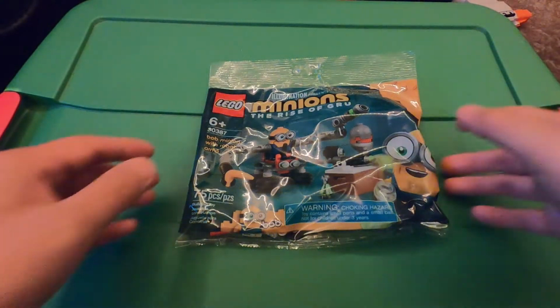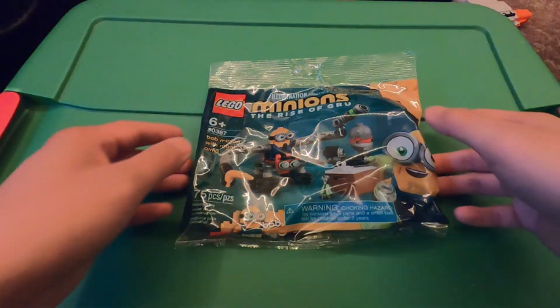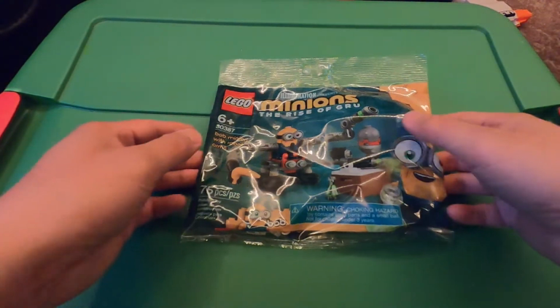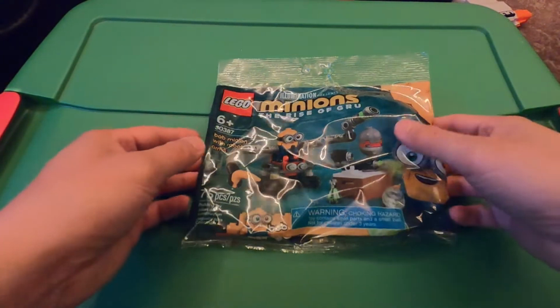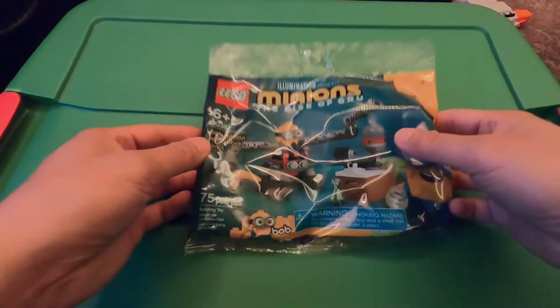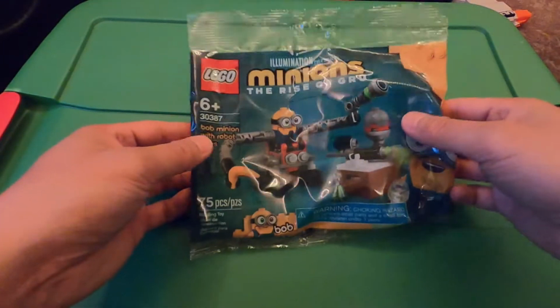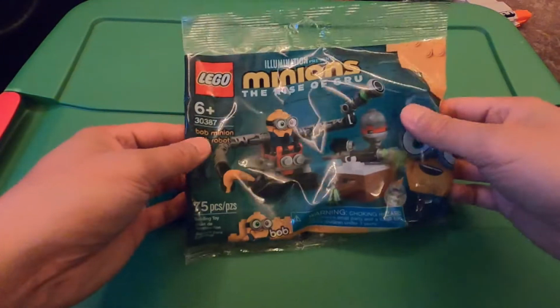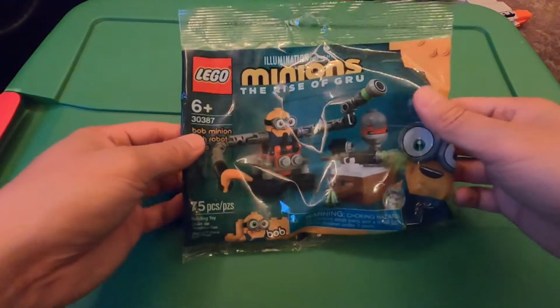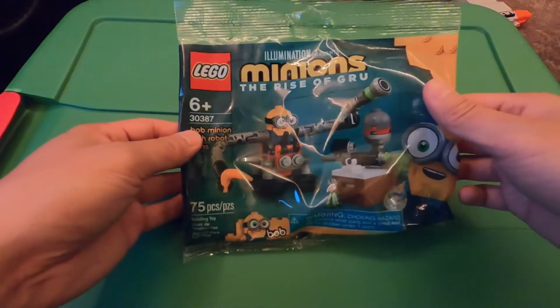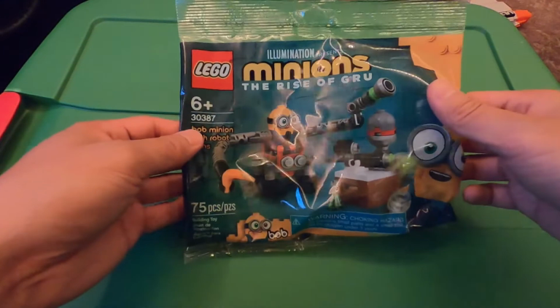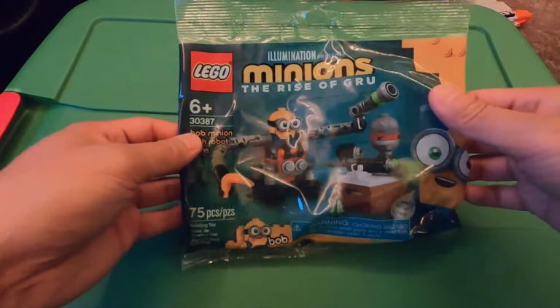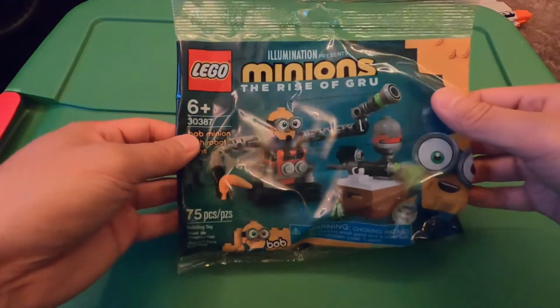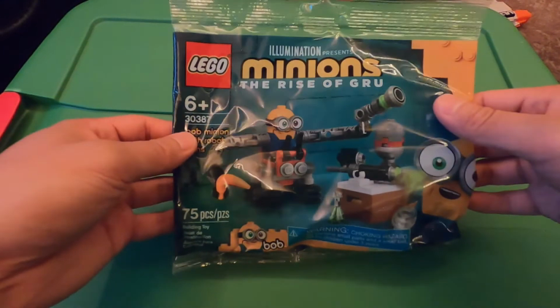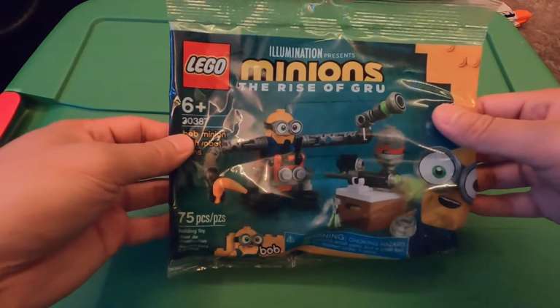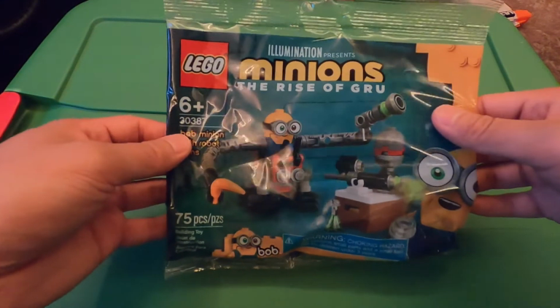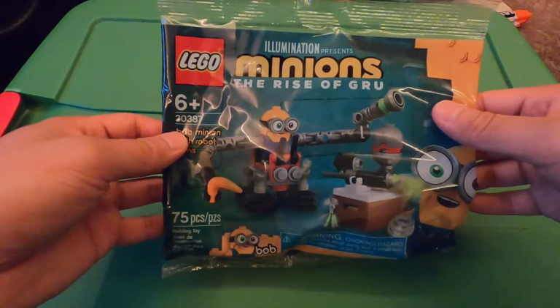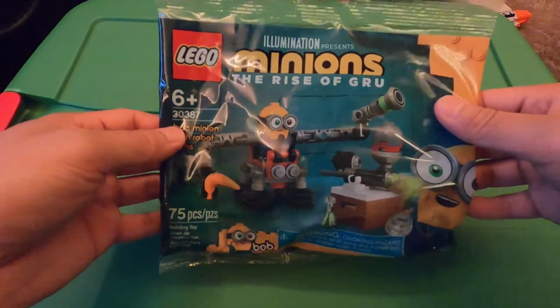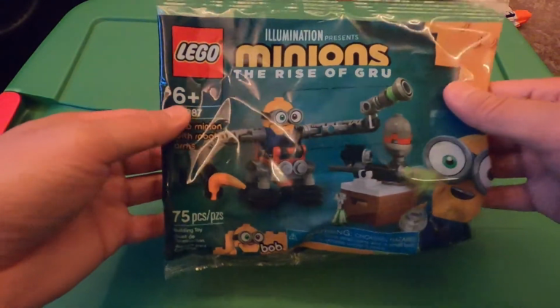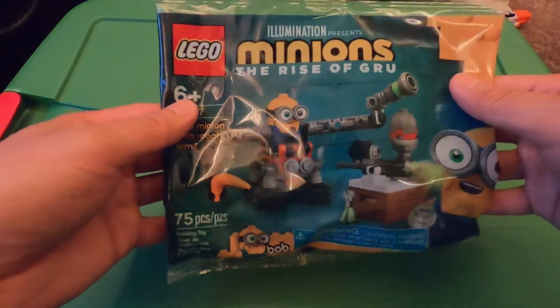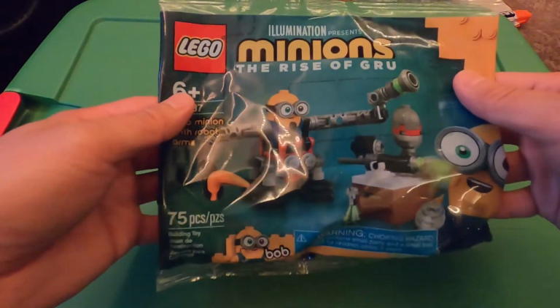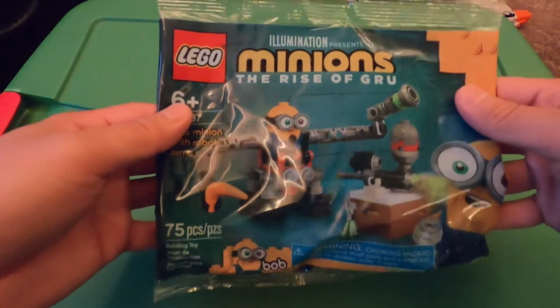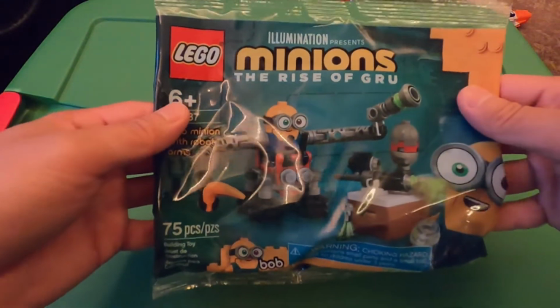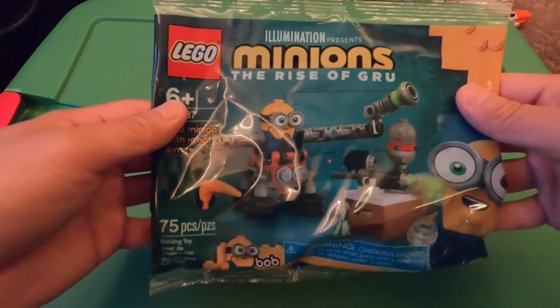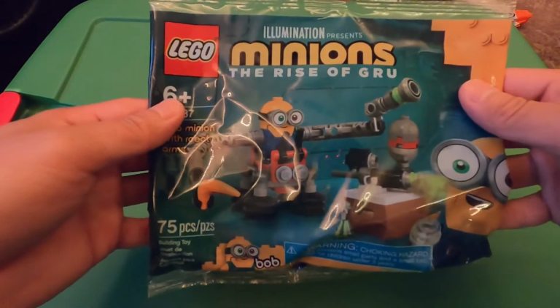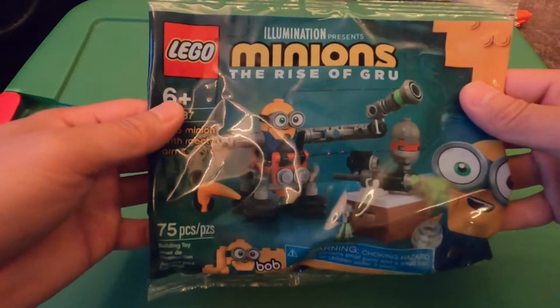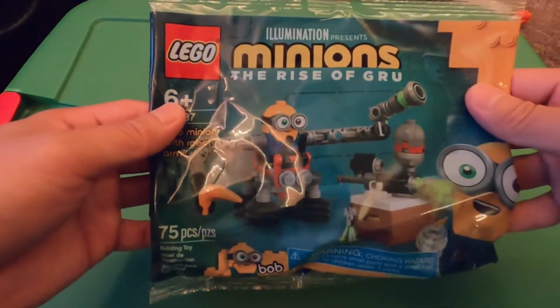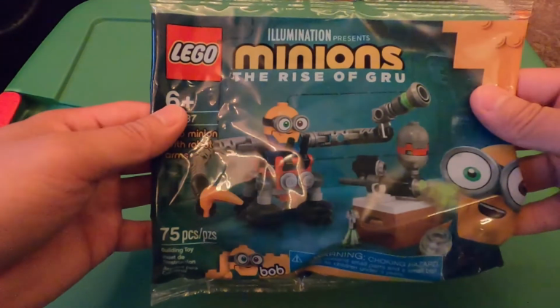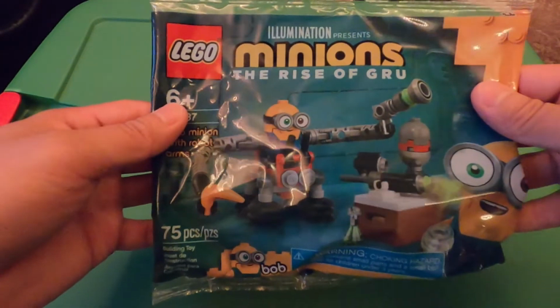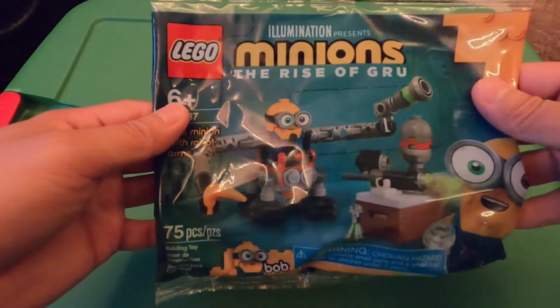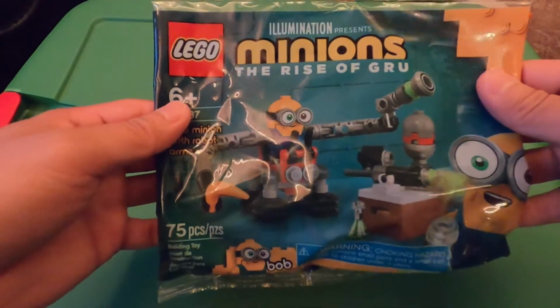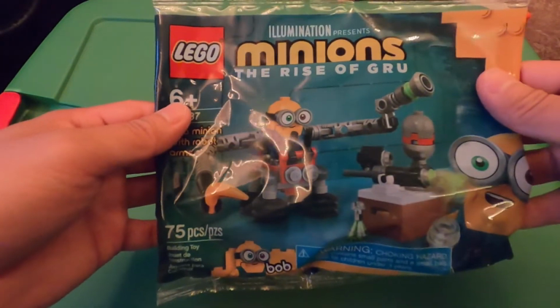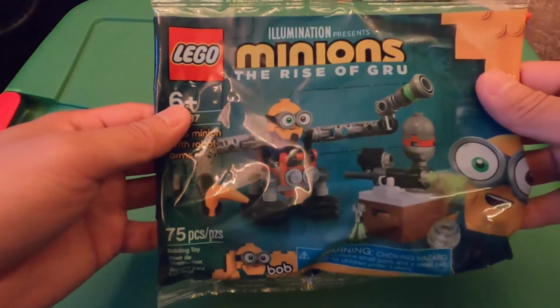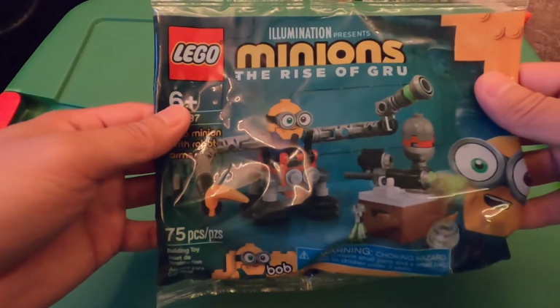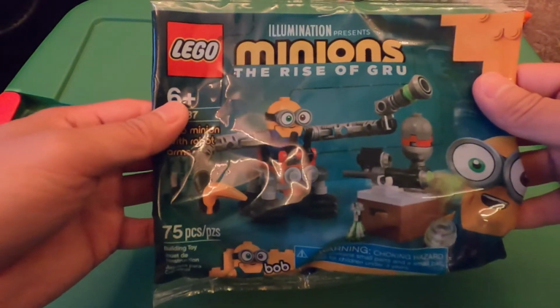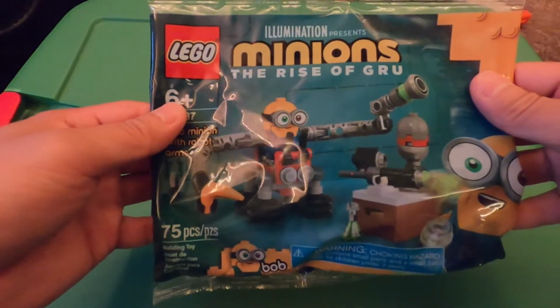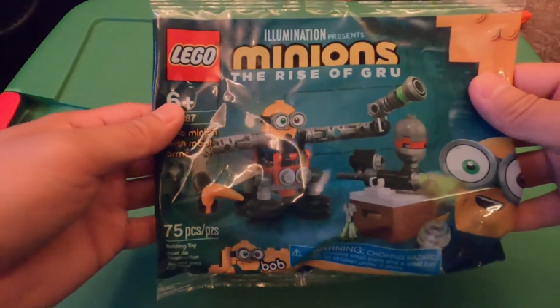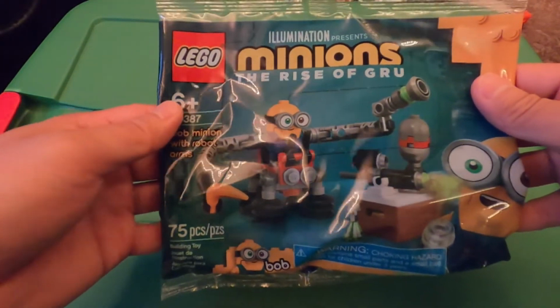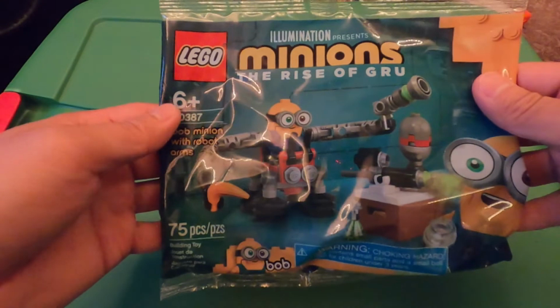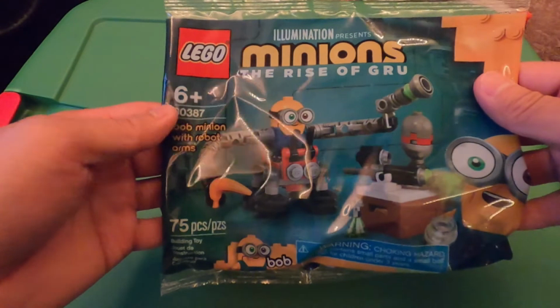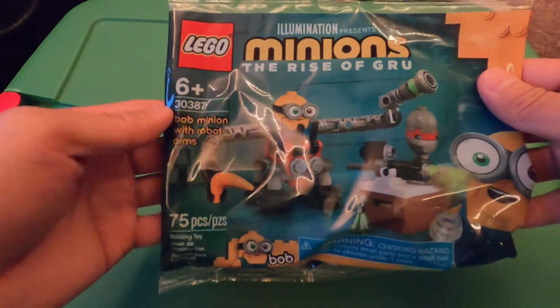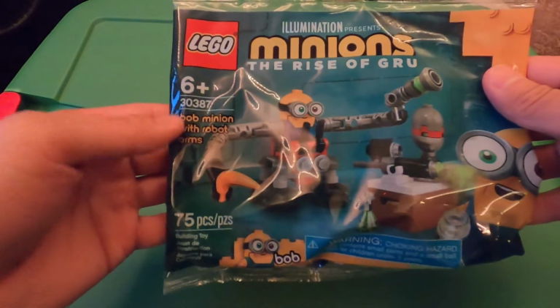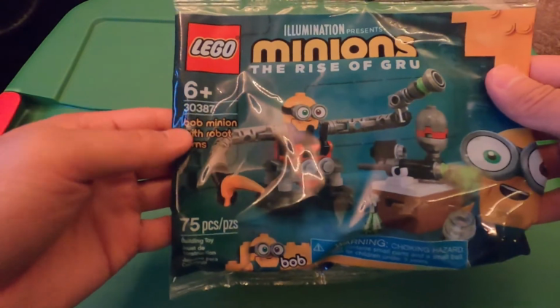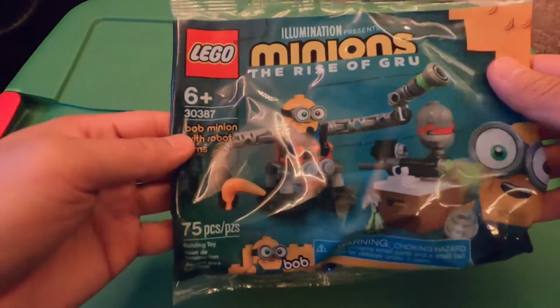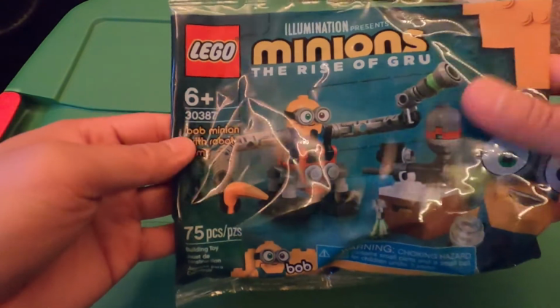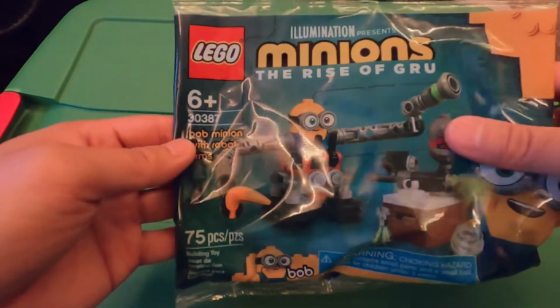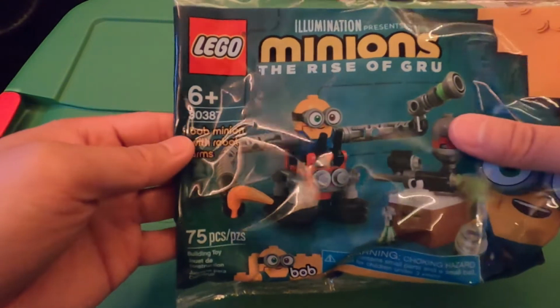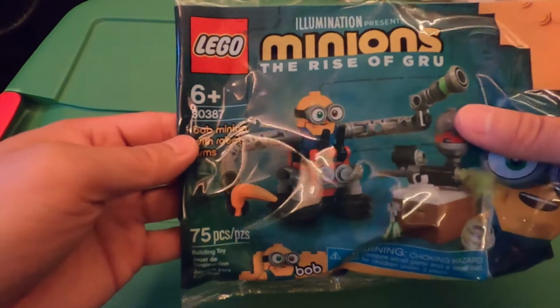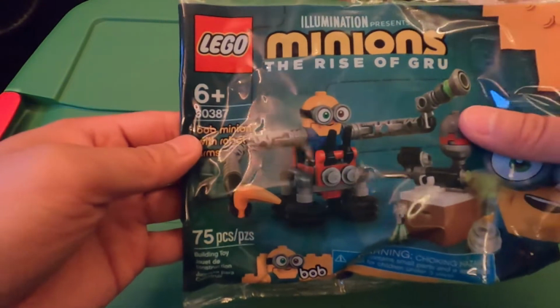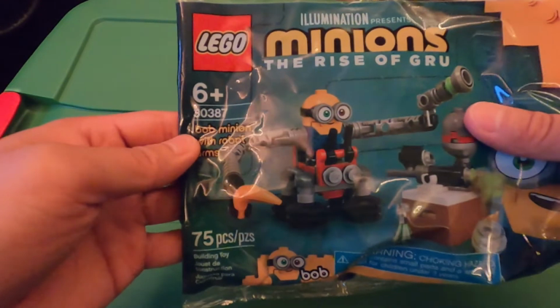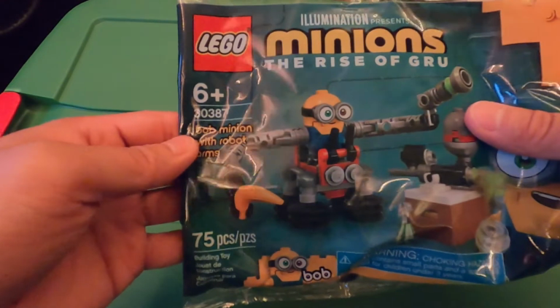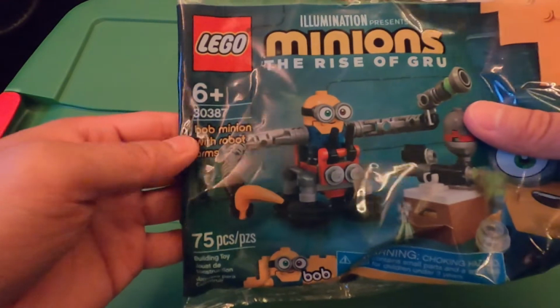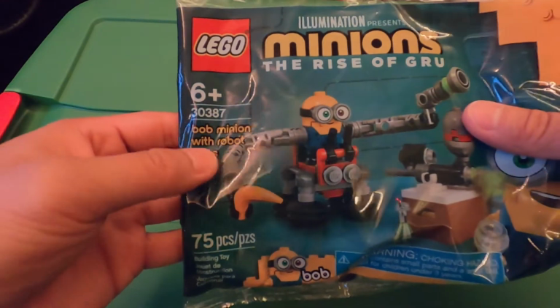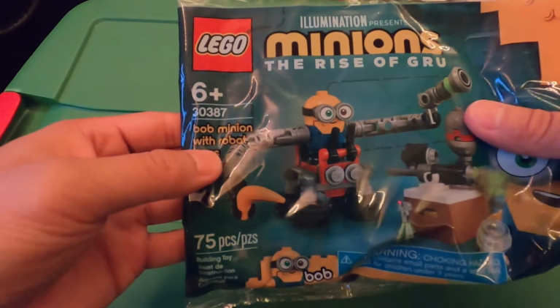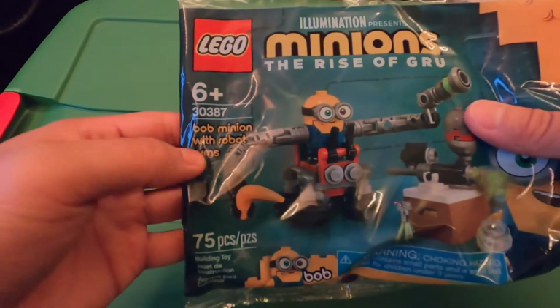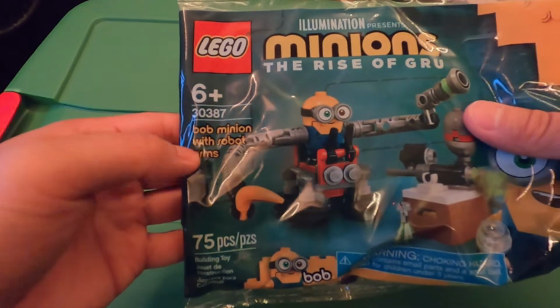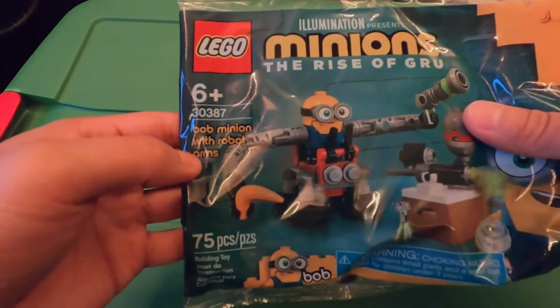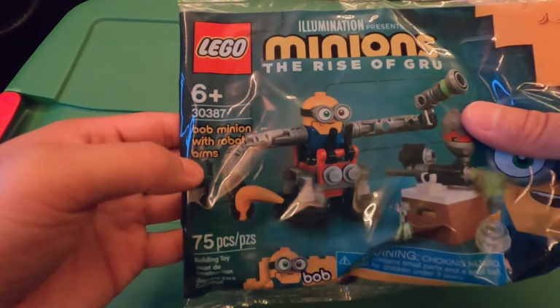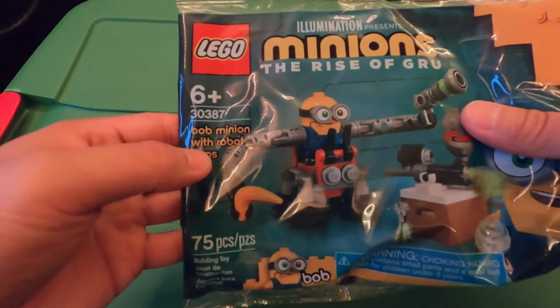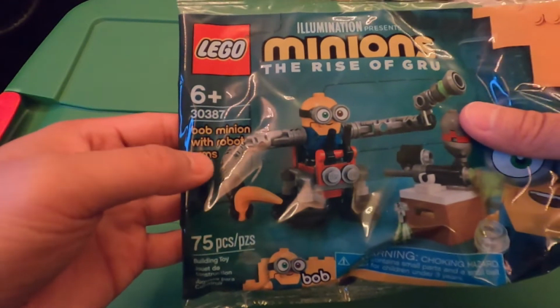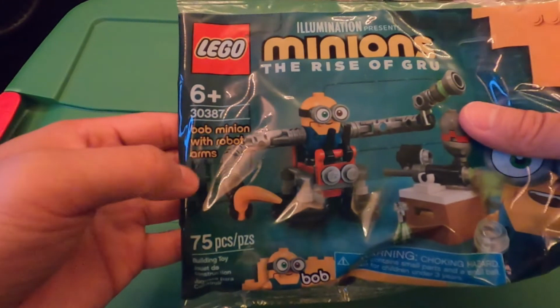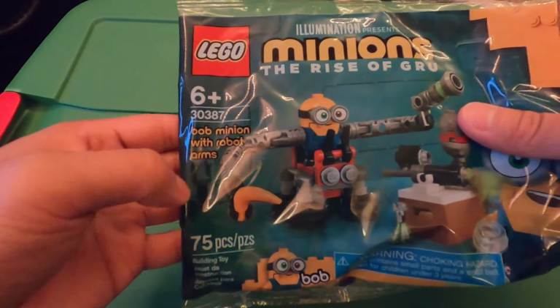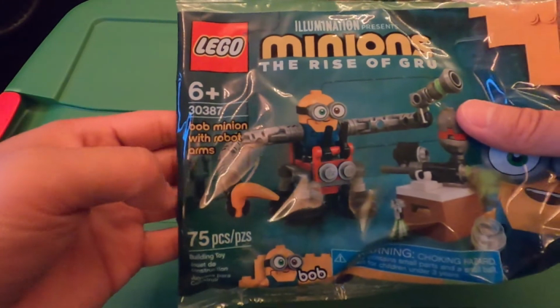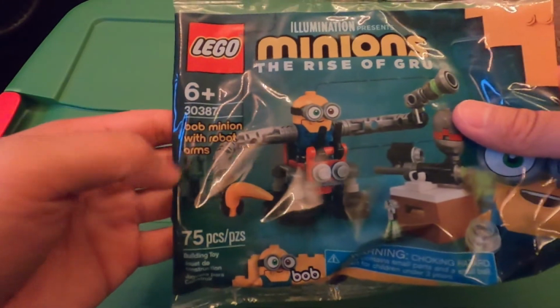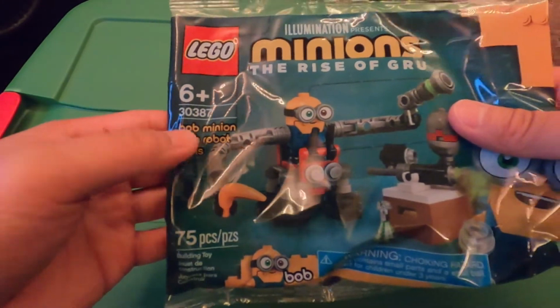We will be making a LEGO Minions: The Rise of Gru followed minion with robot arms.